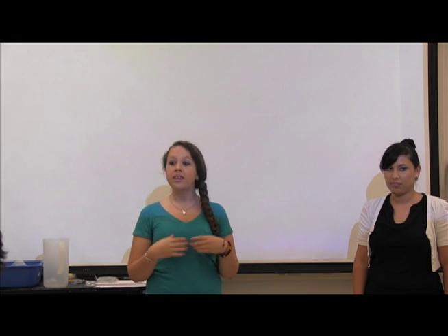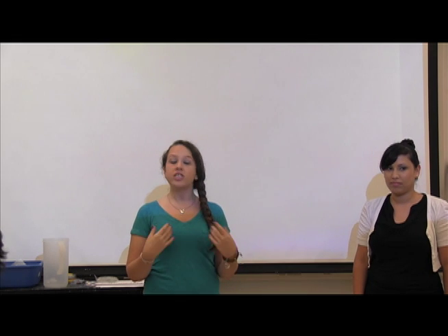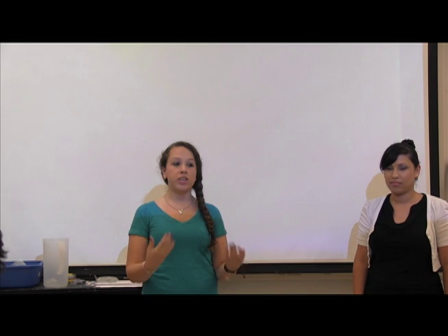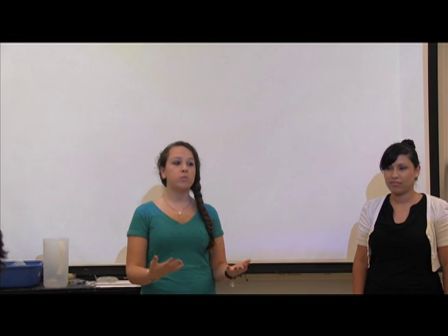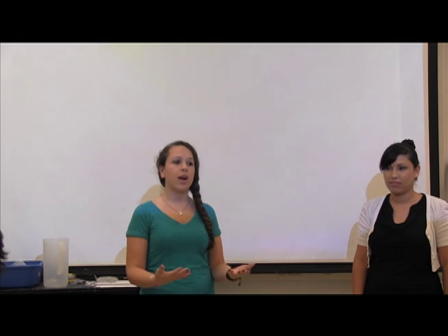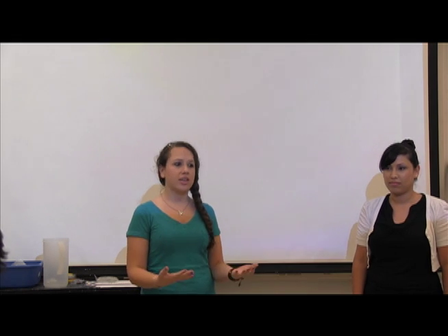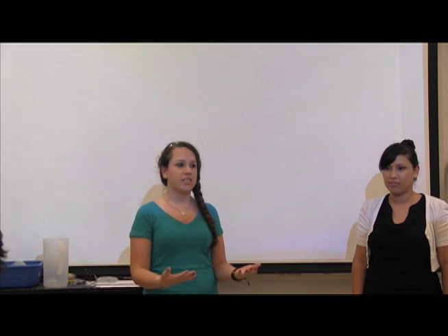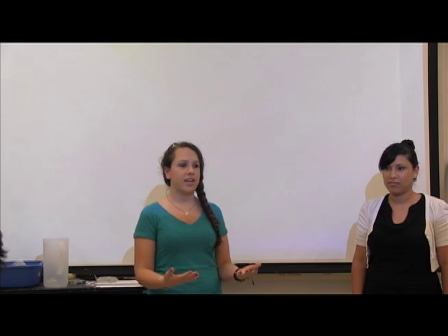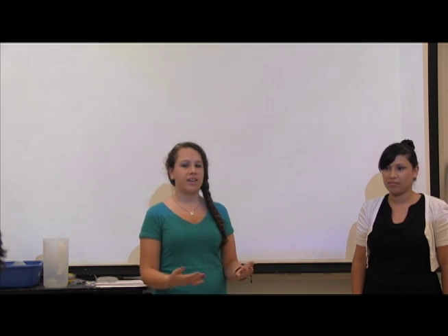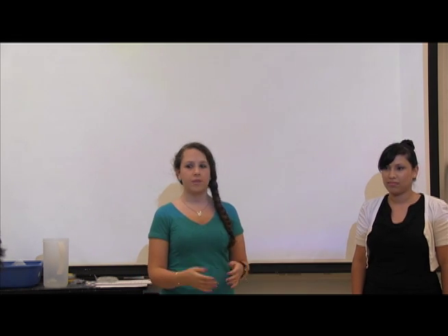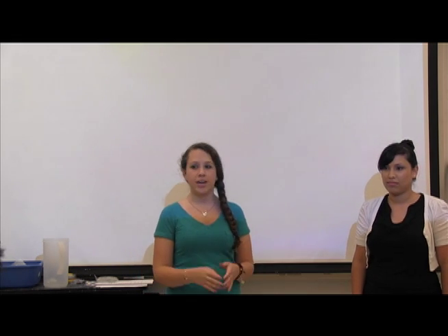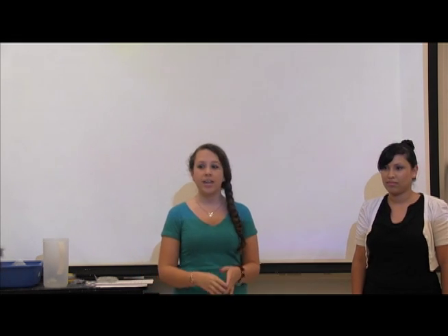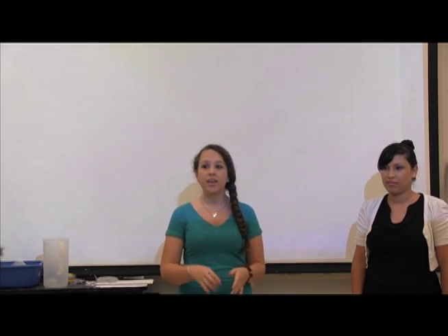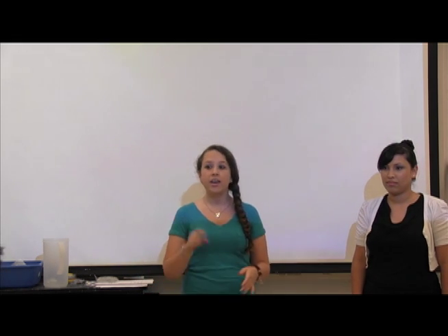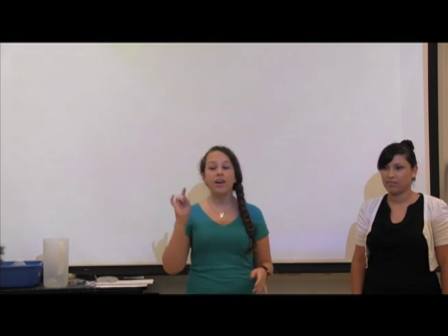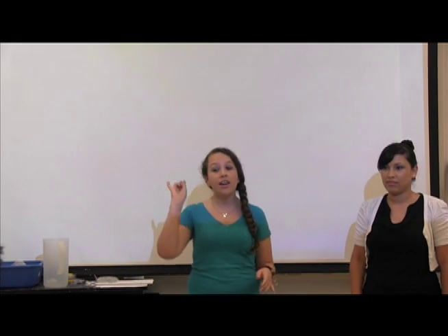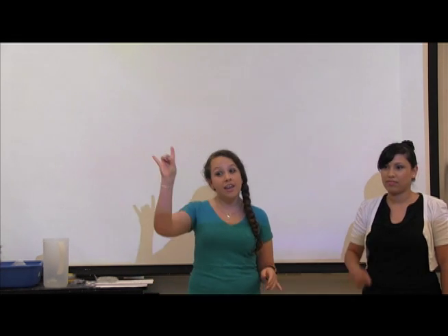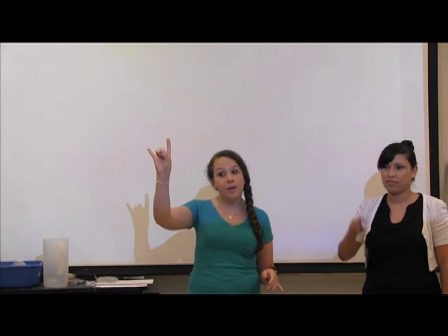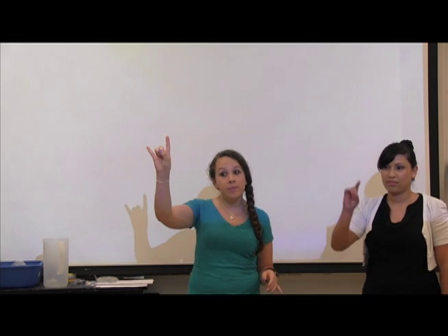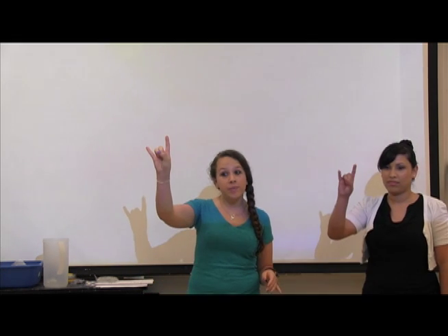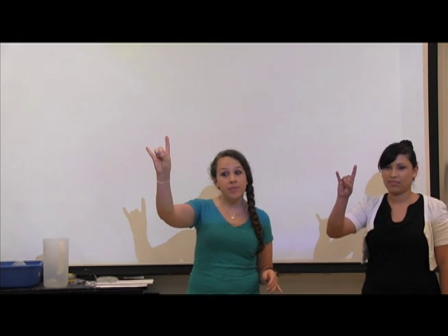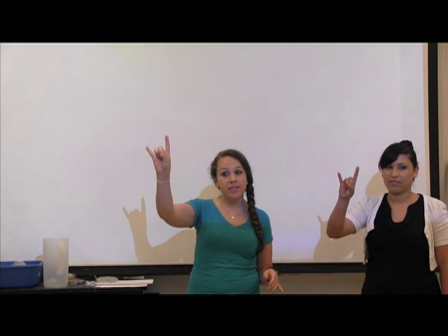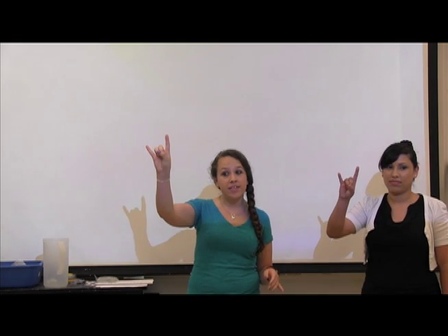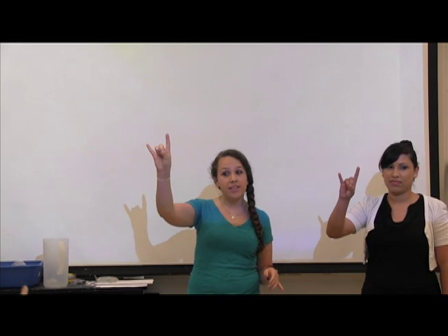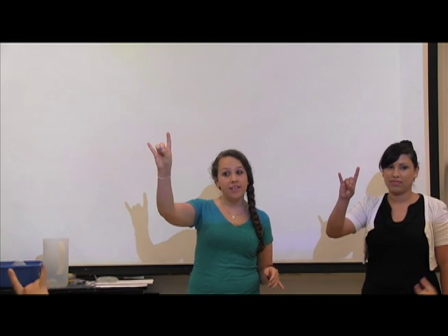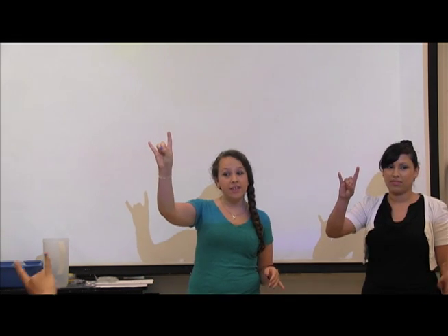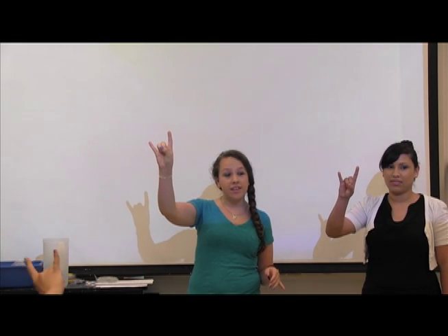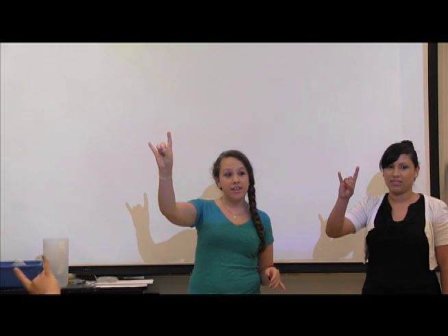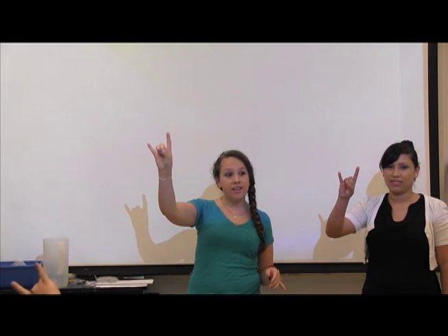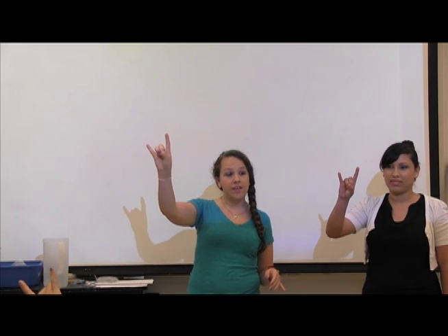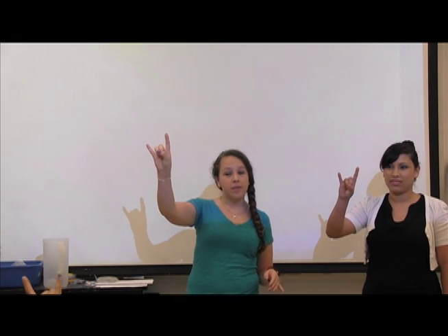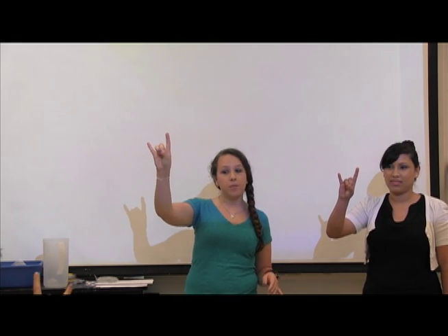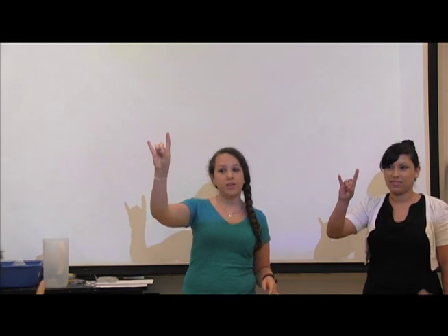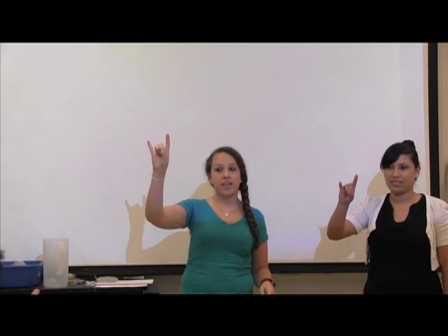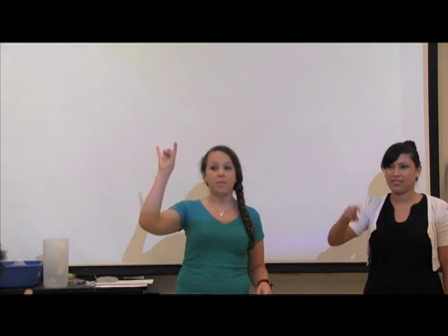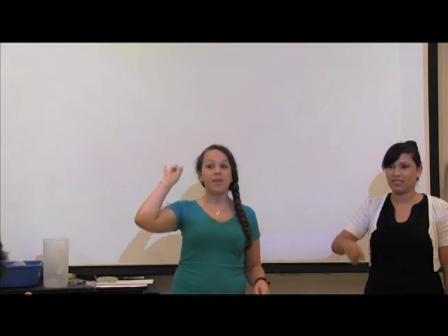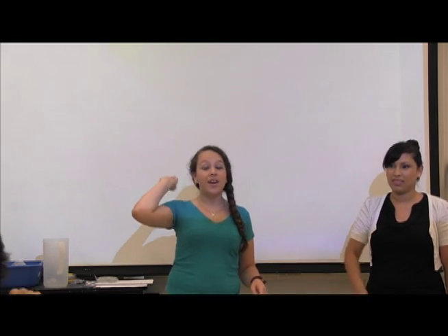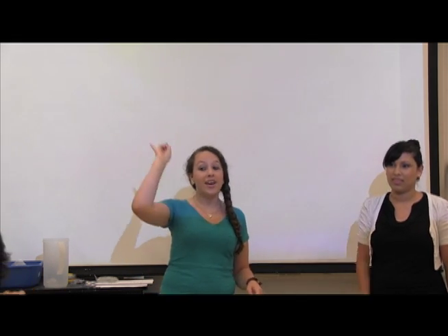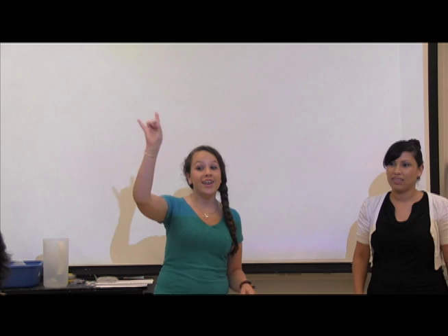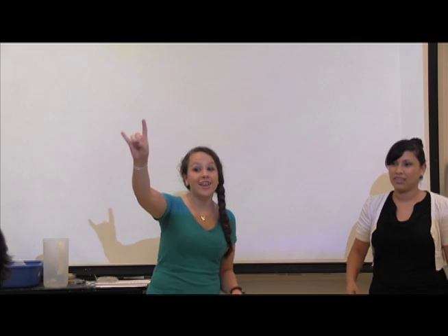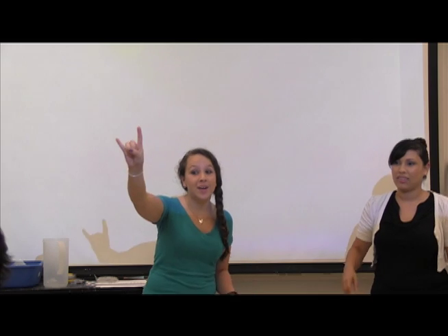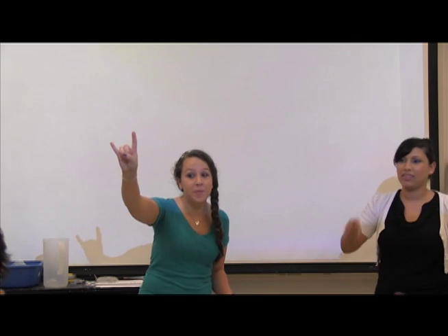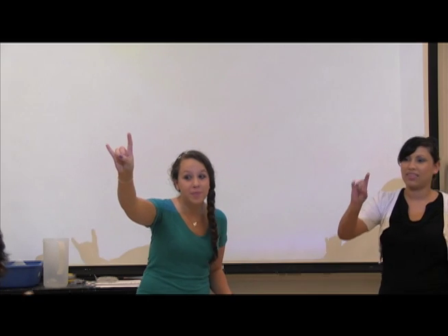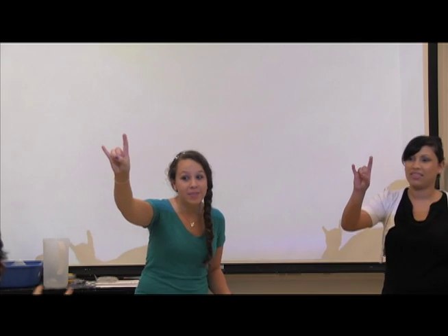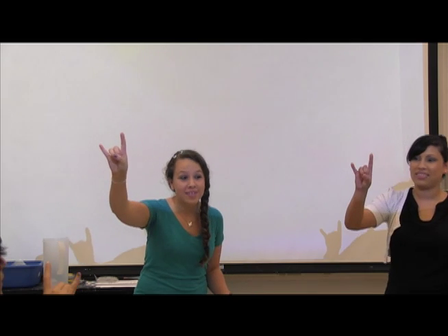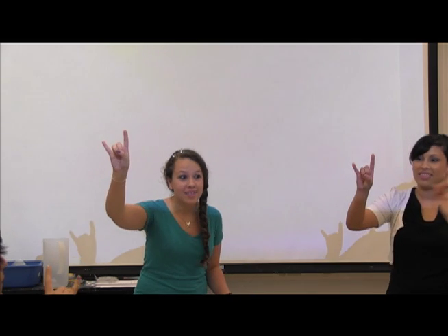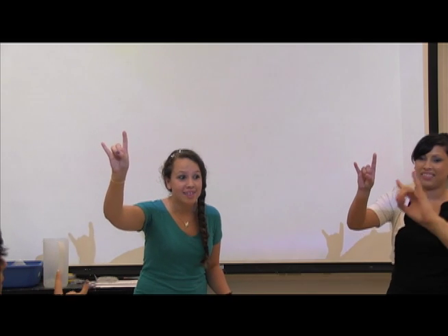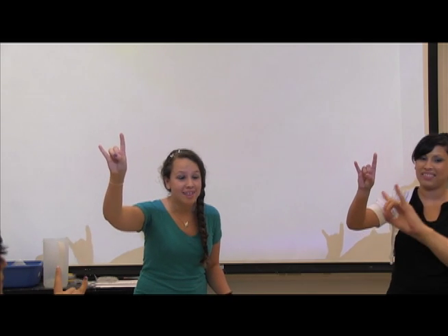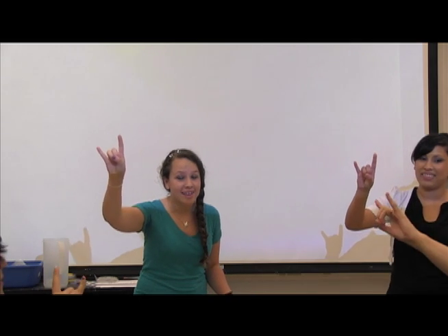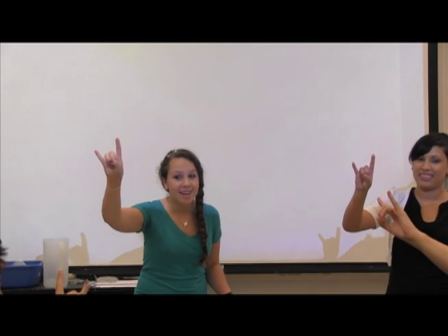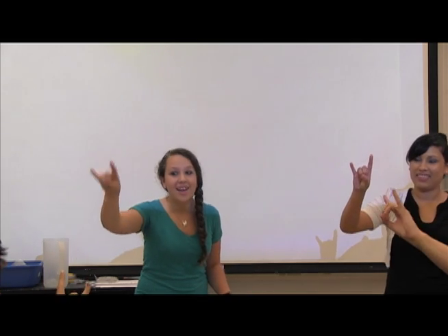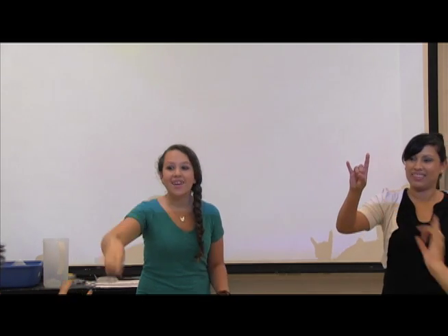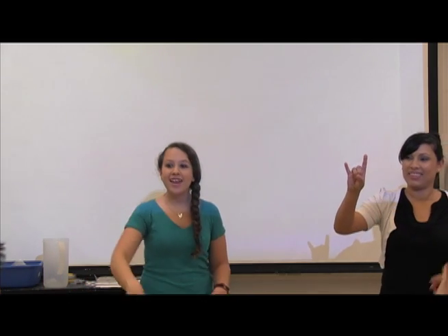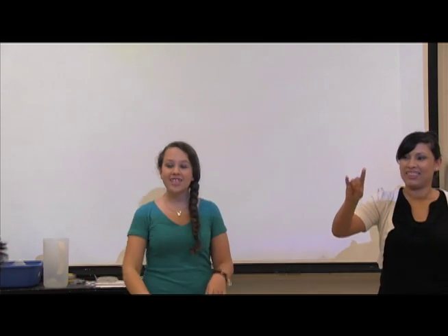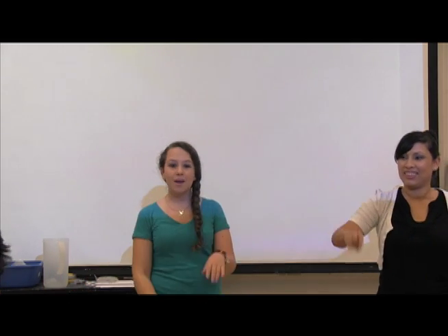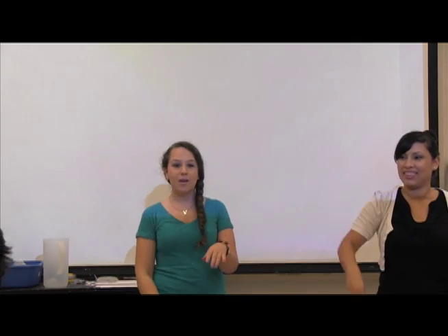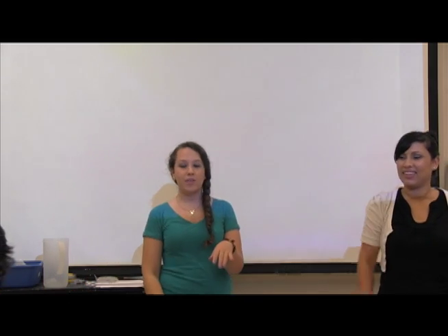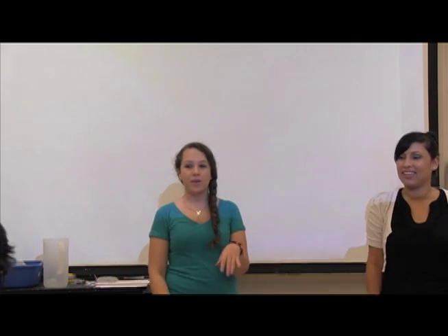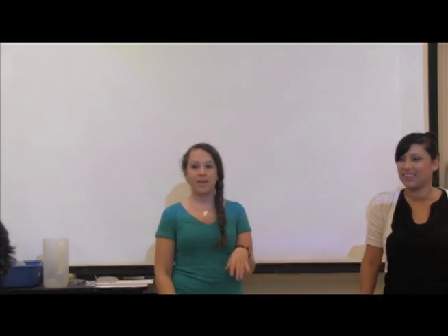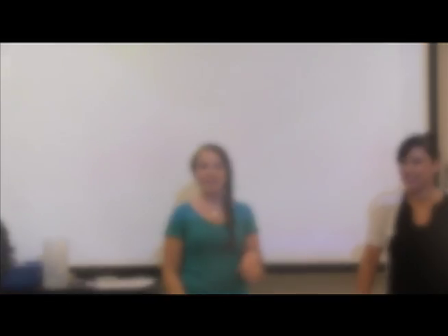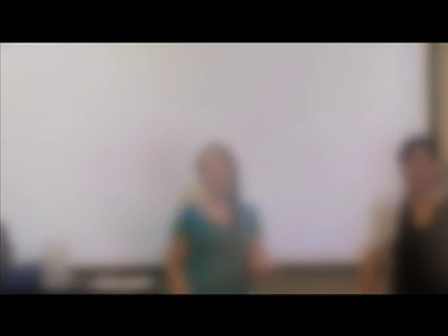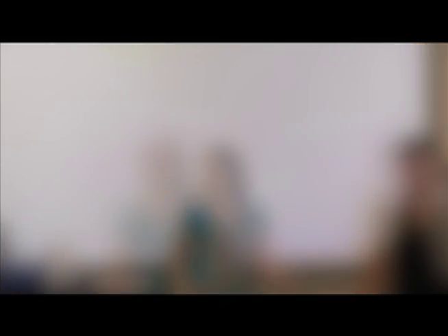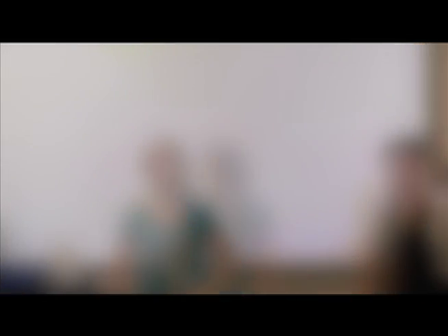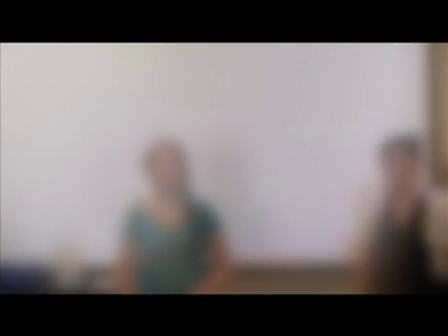So let's practice it. Ready? Hook'em. Horns. One more time. Hook'em. Horns. Great job, everyone.